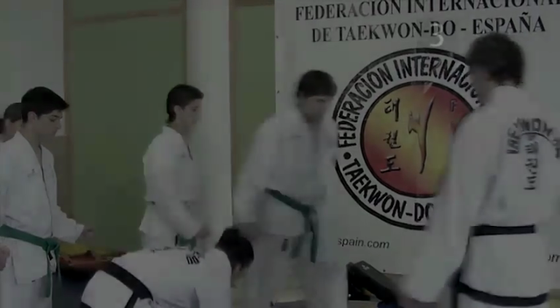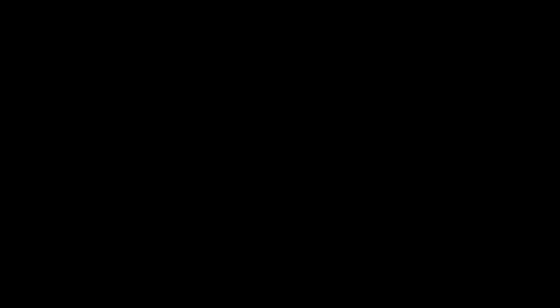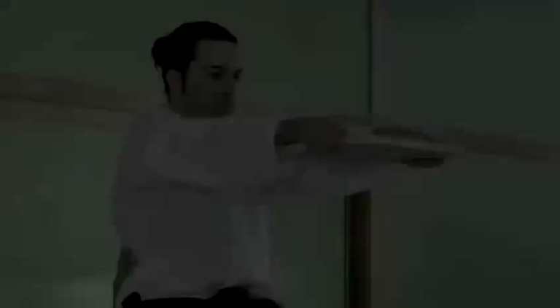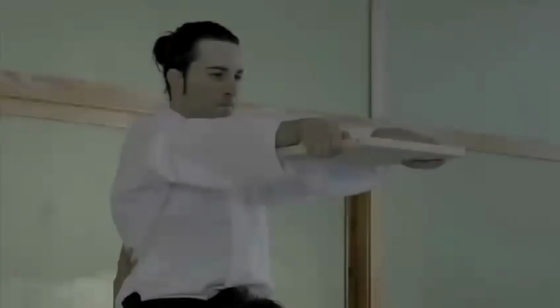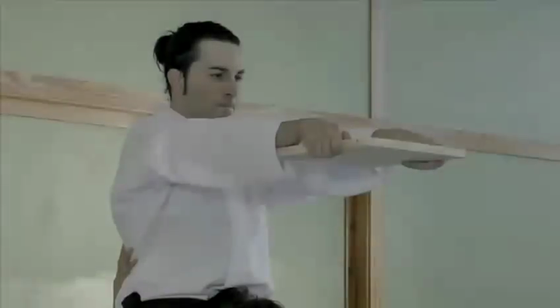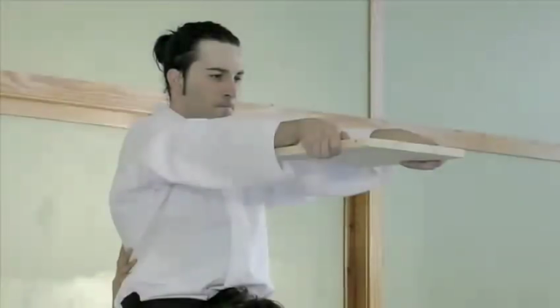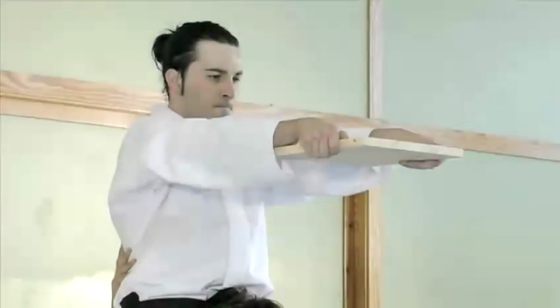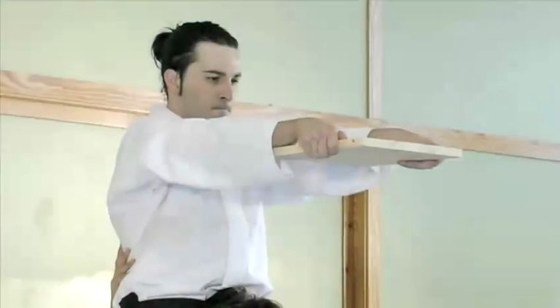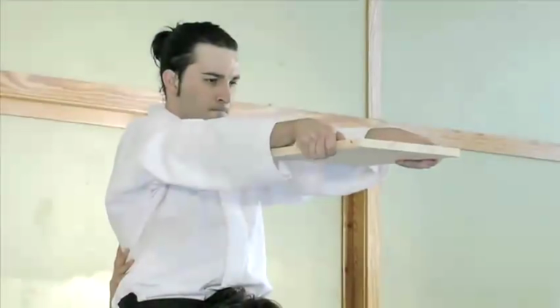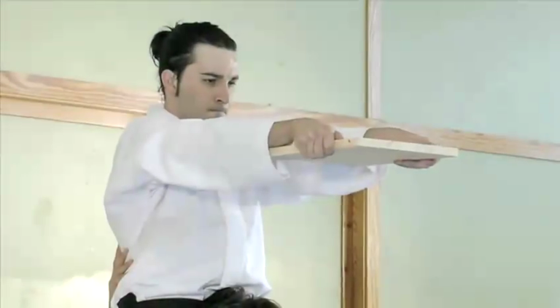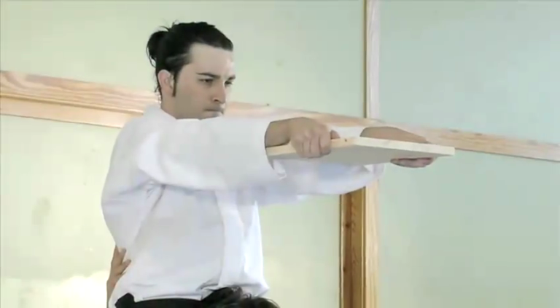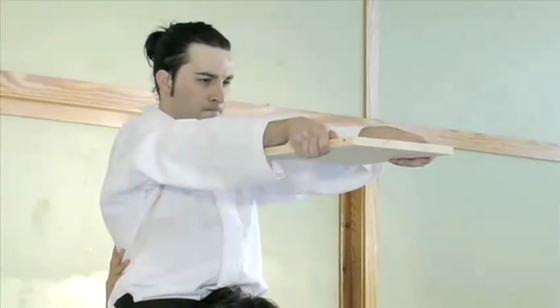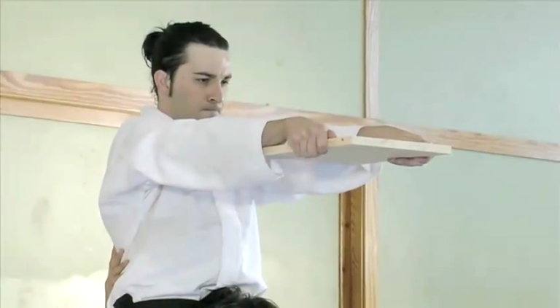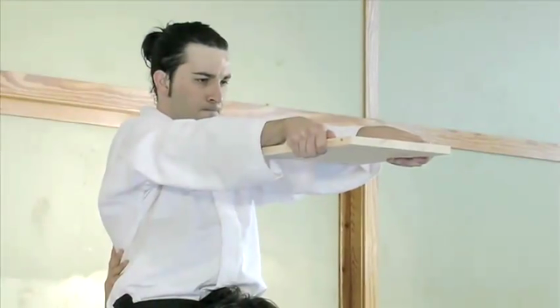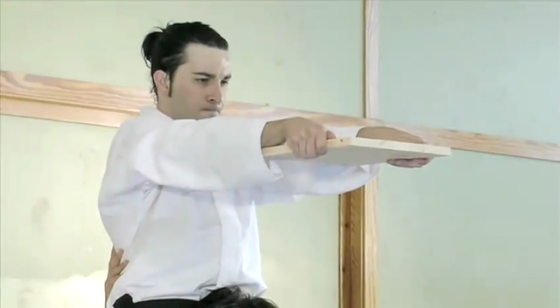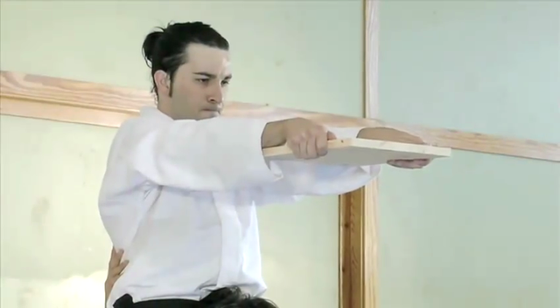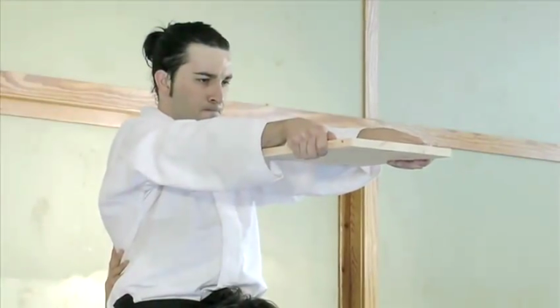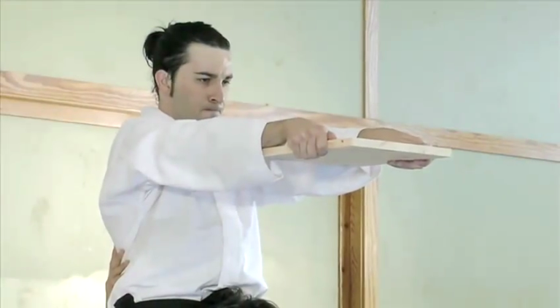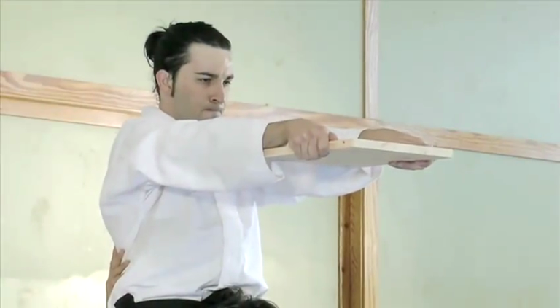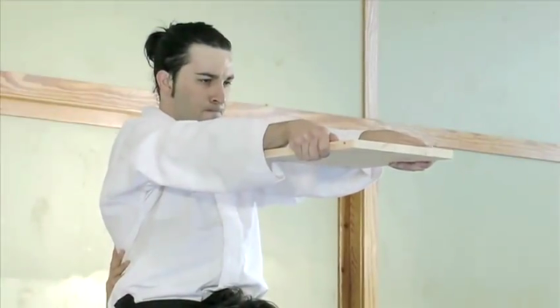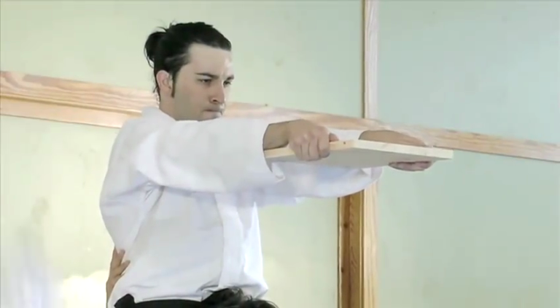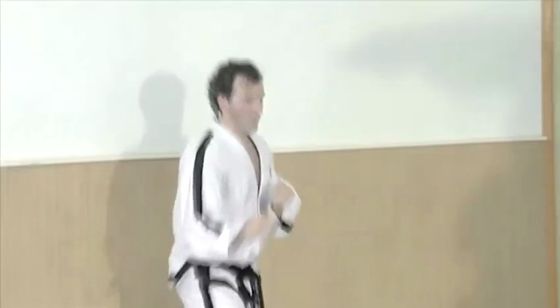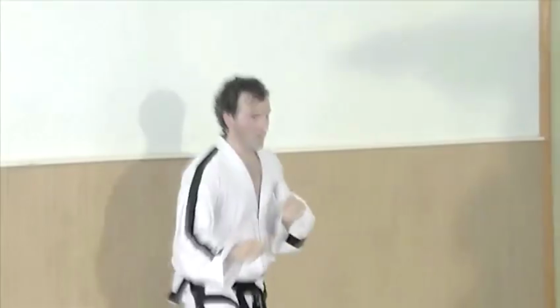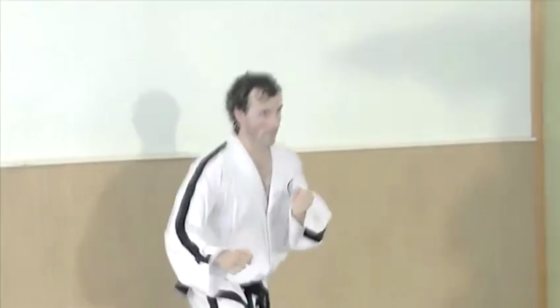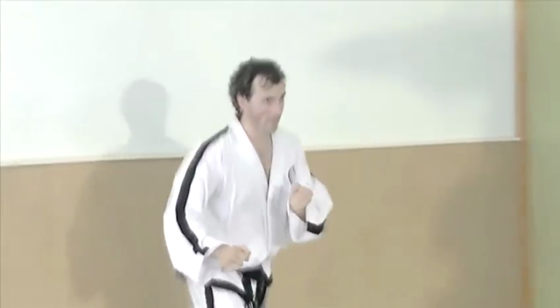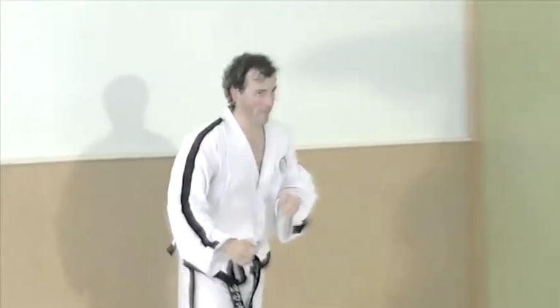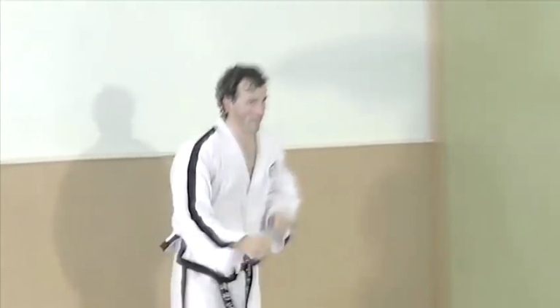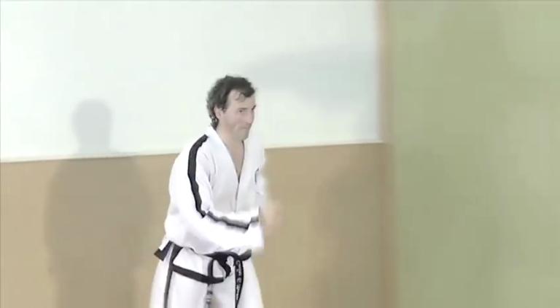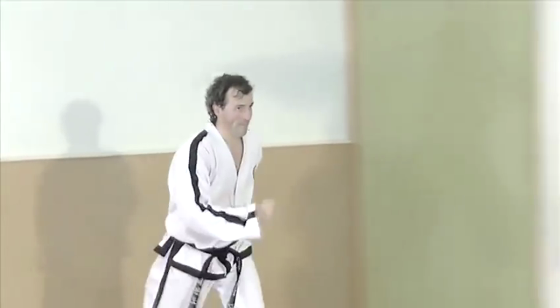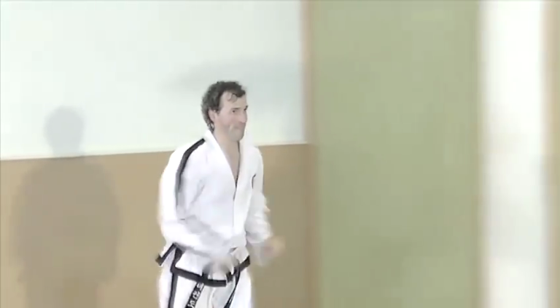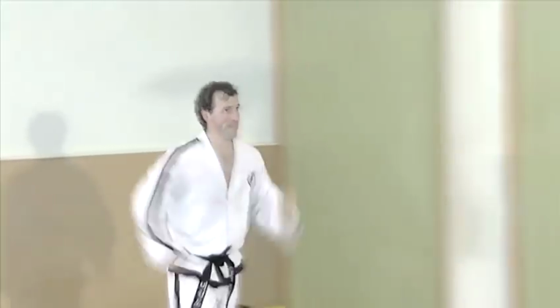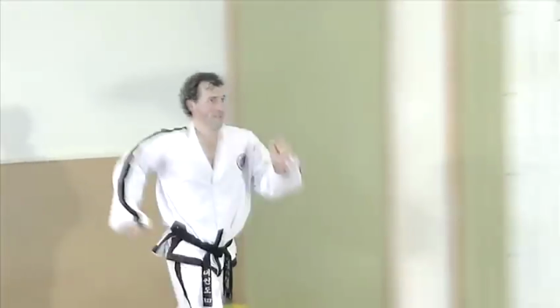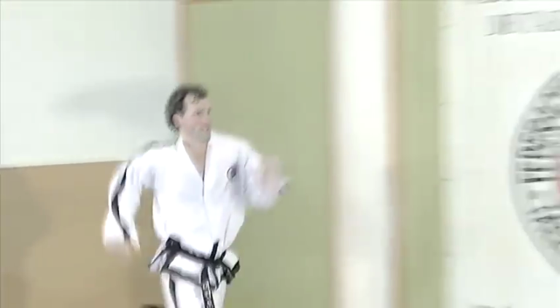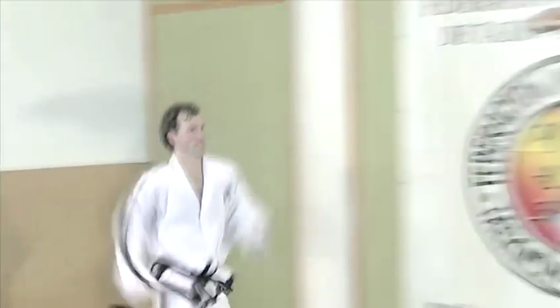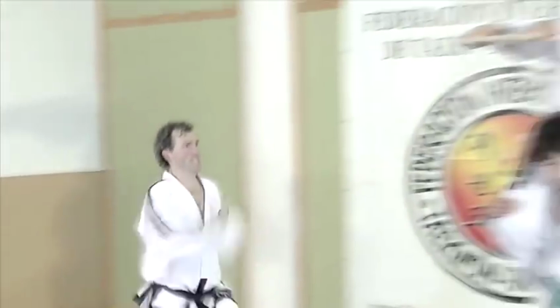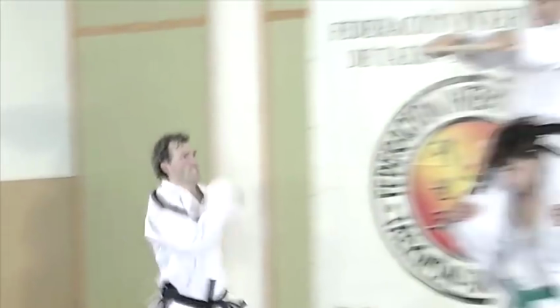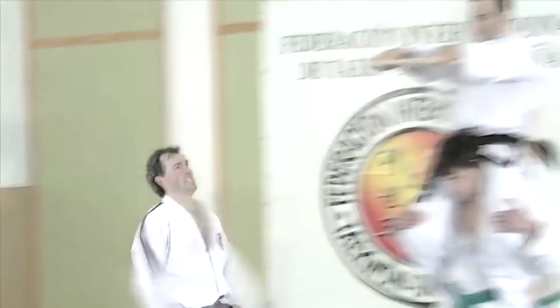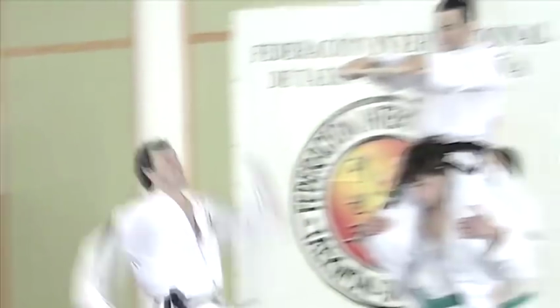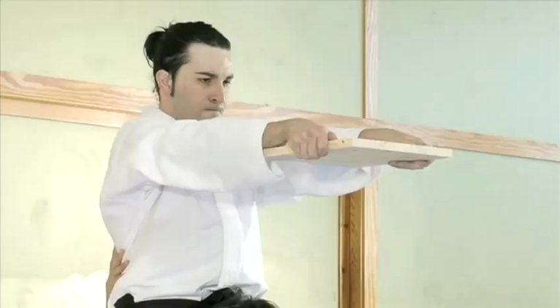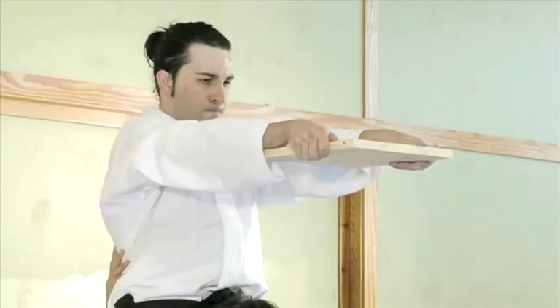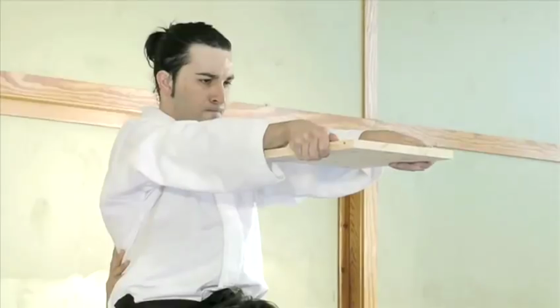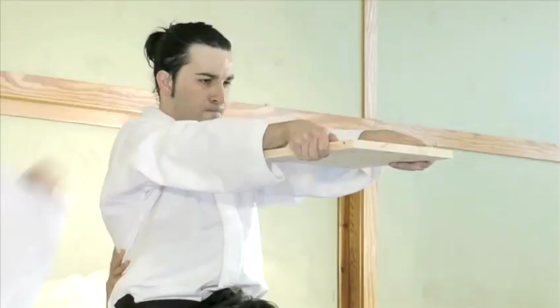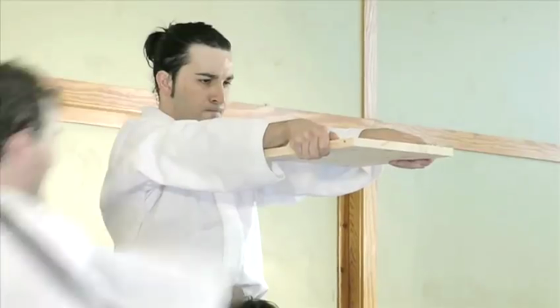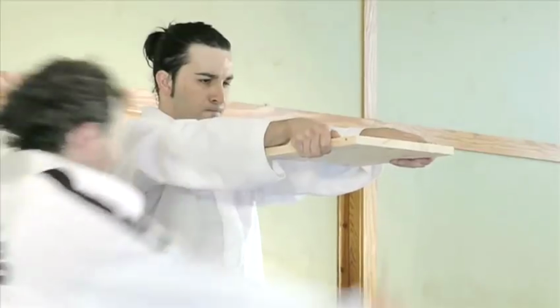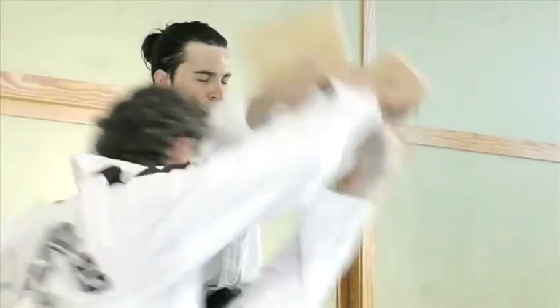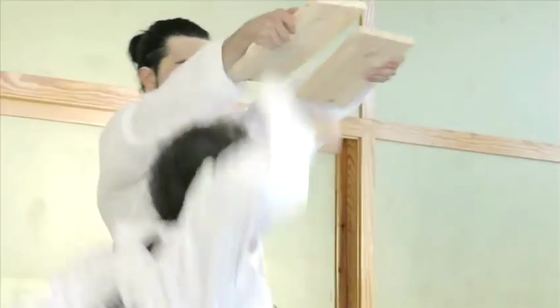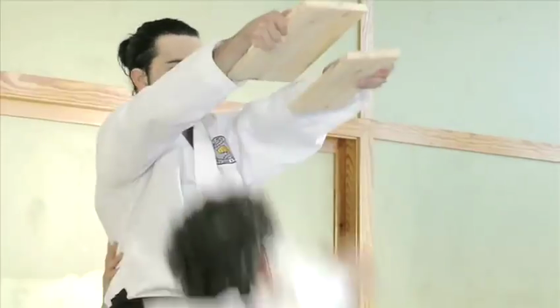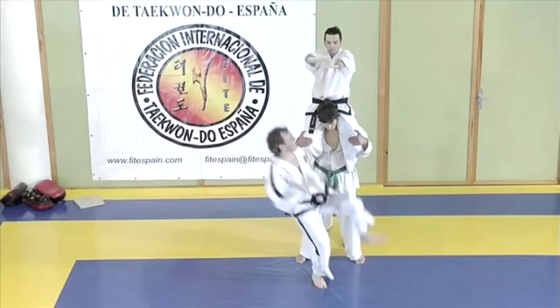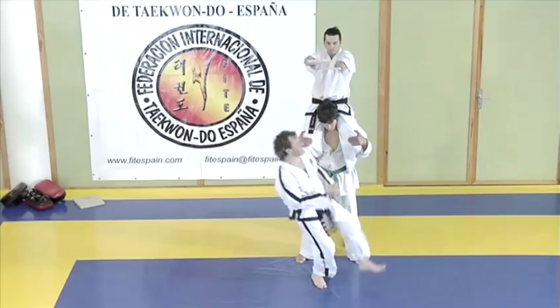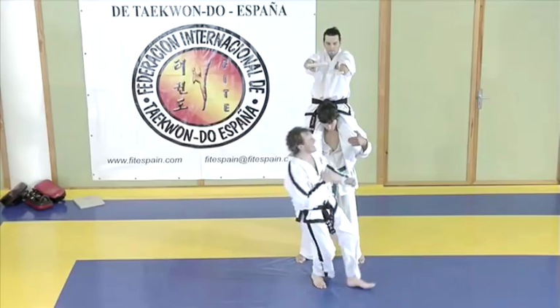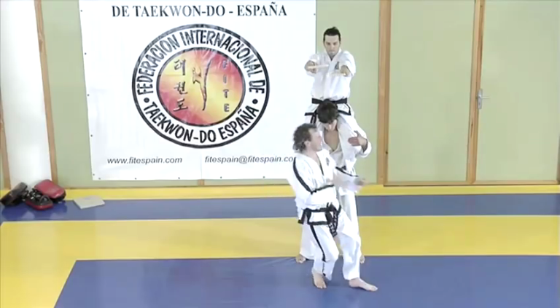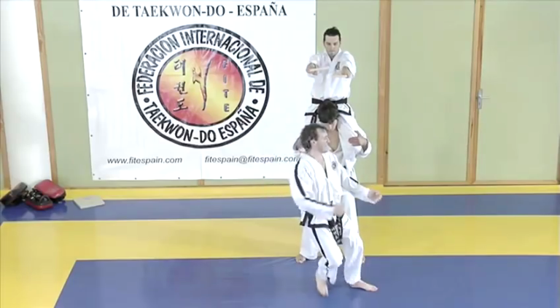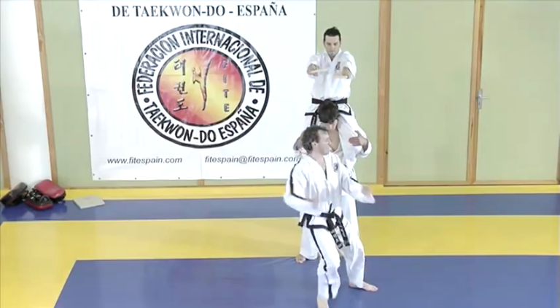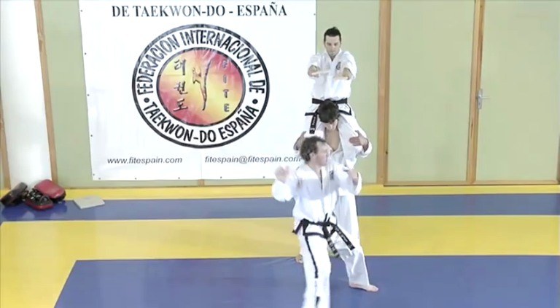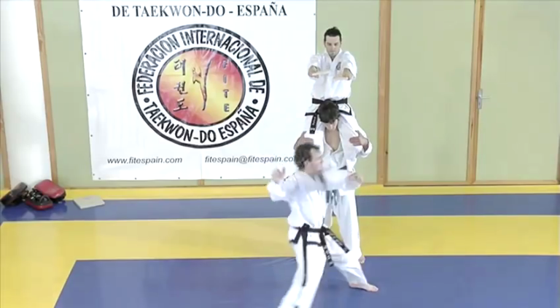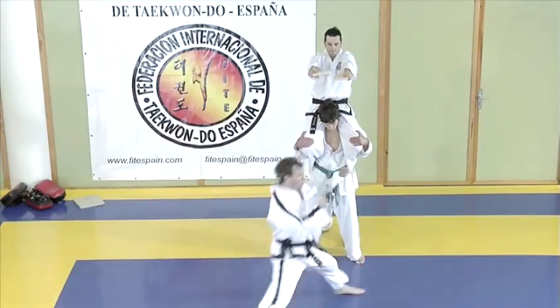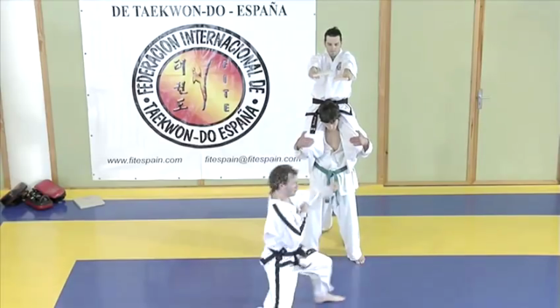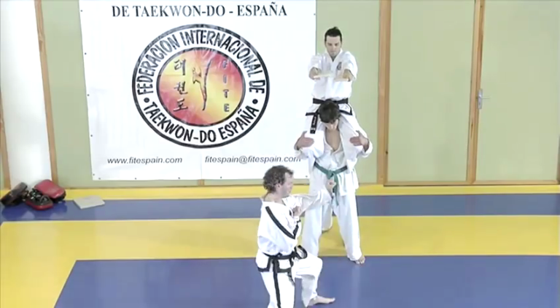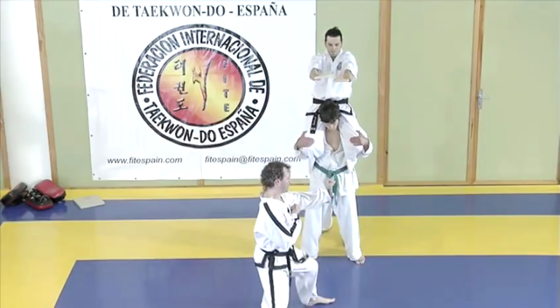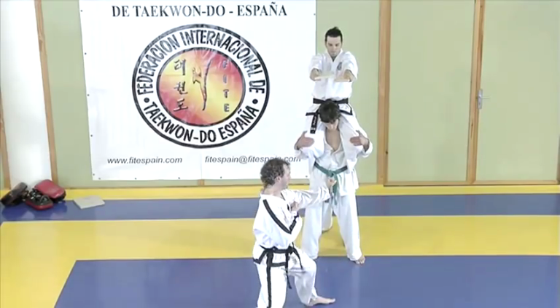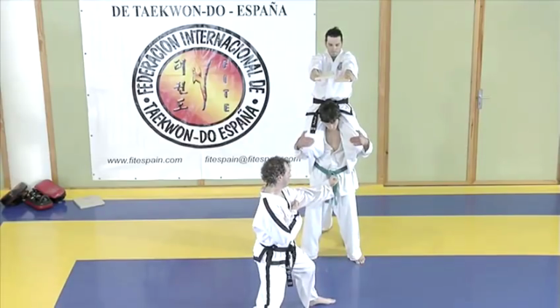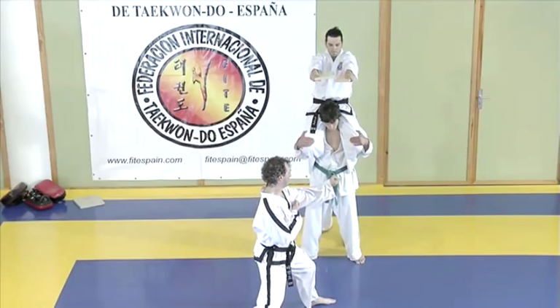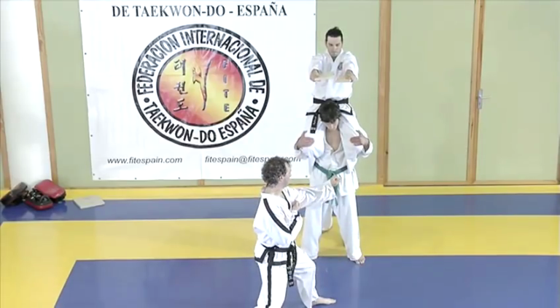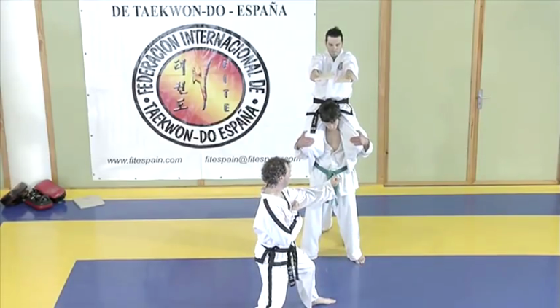Now take a look at the next film in our breaking series: the jumping front kick break, right here on Videojug.